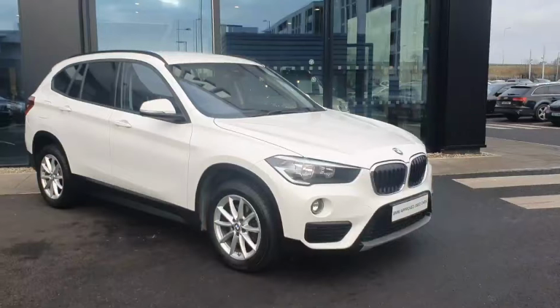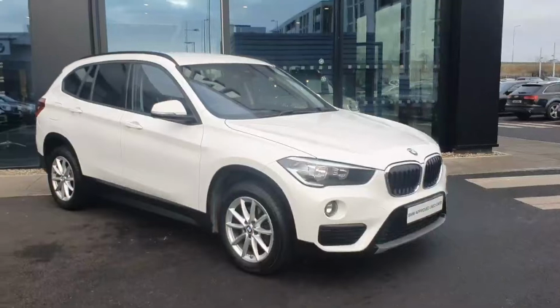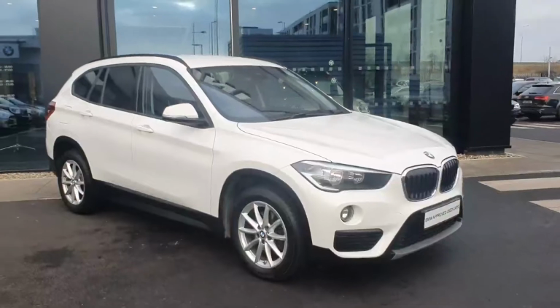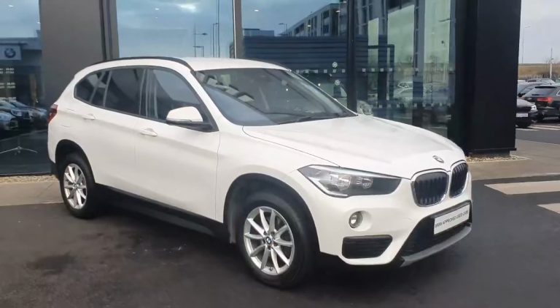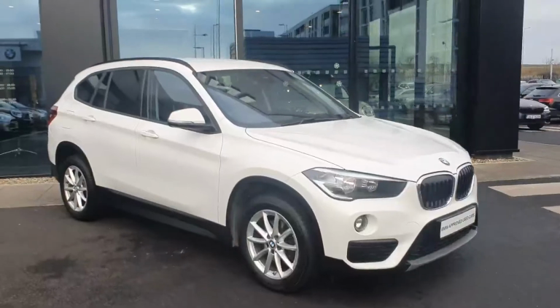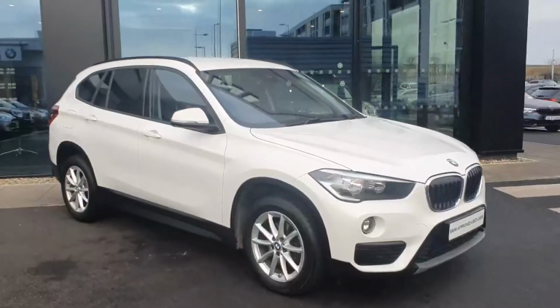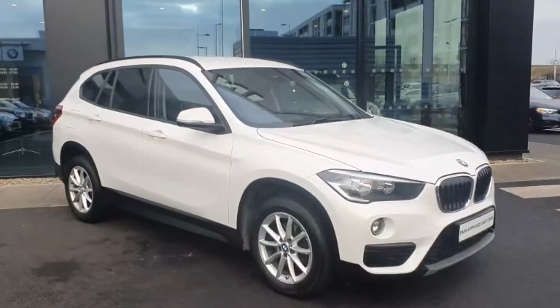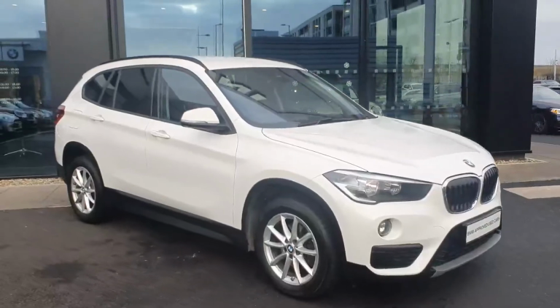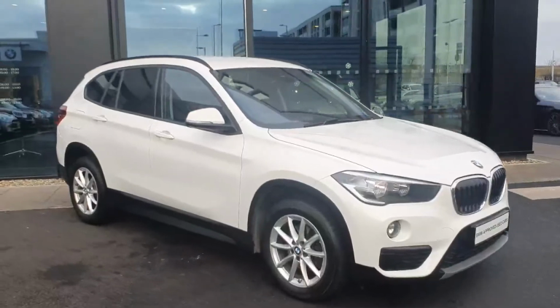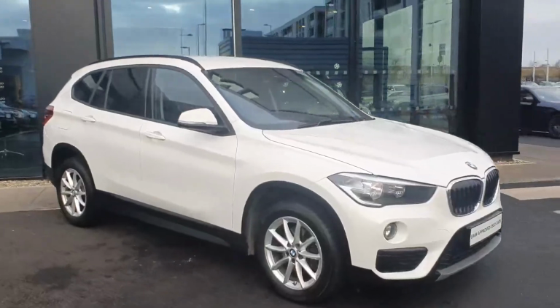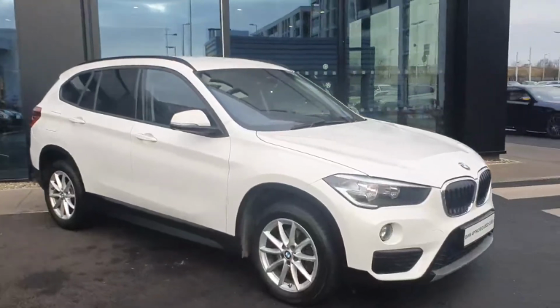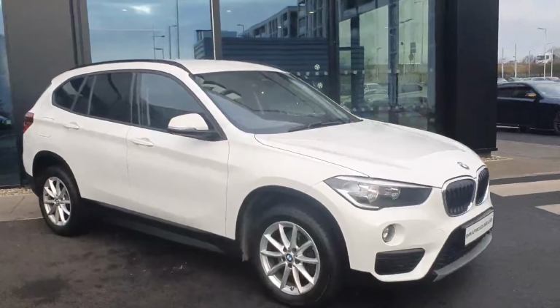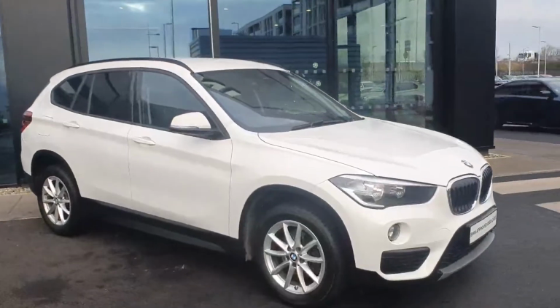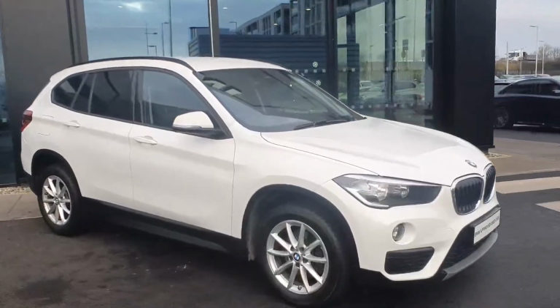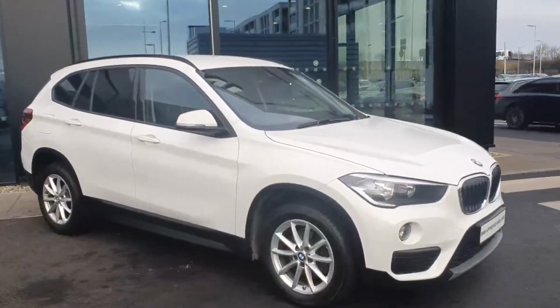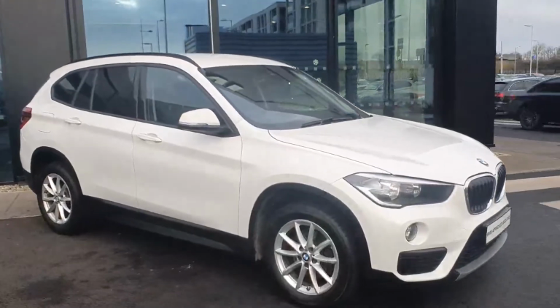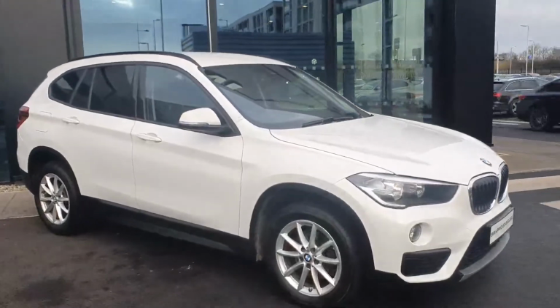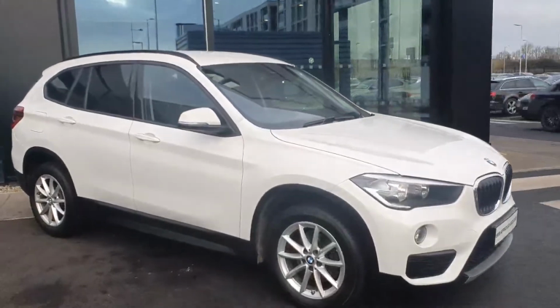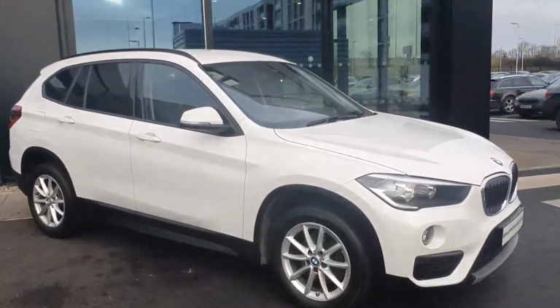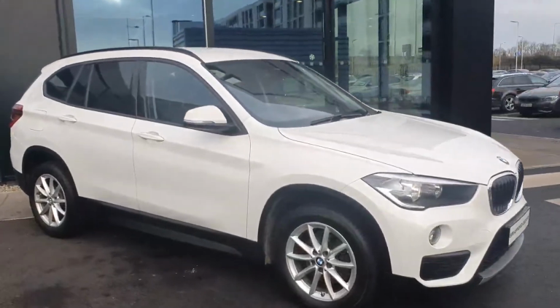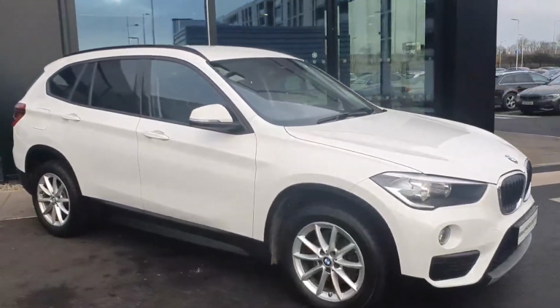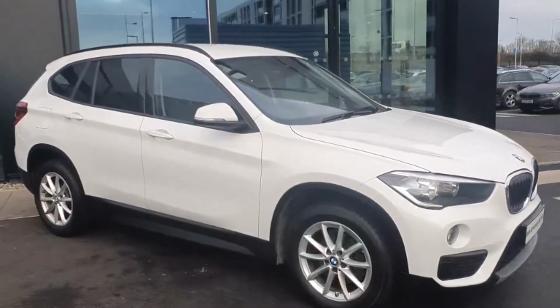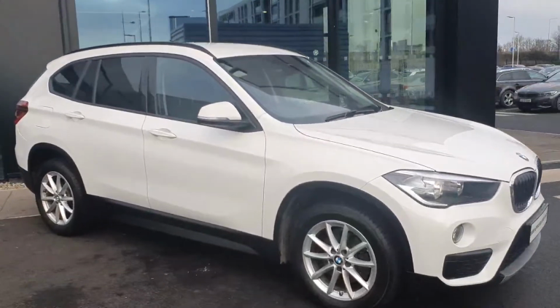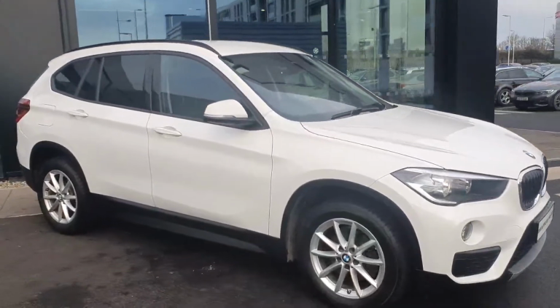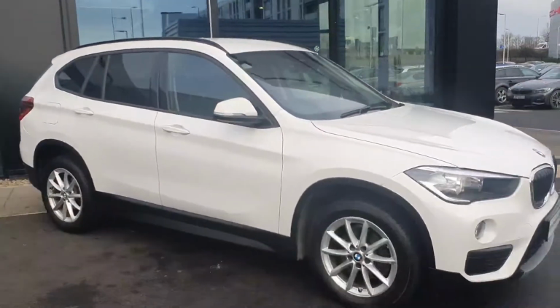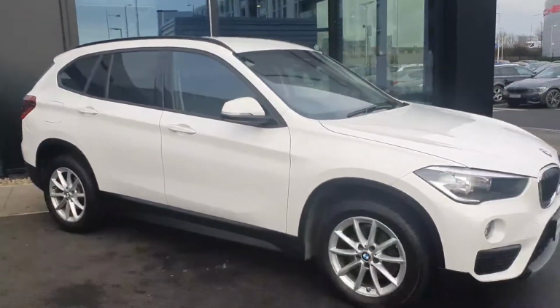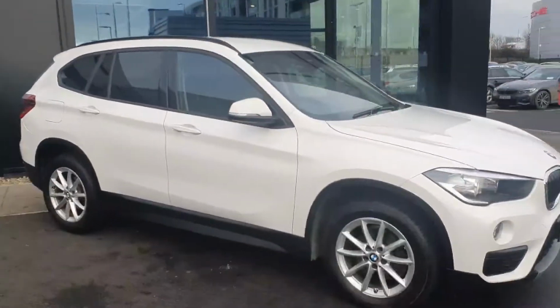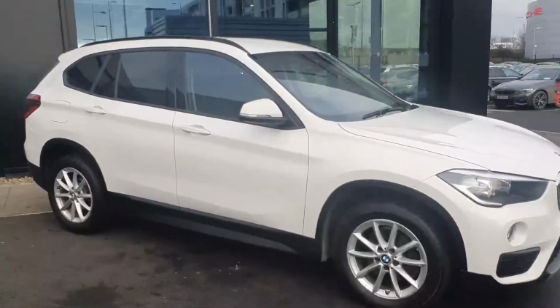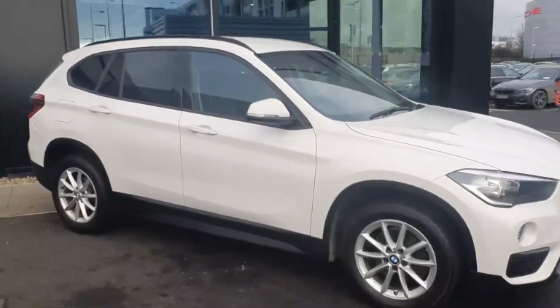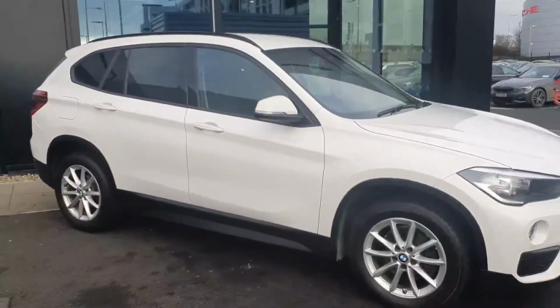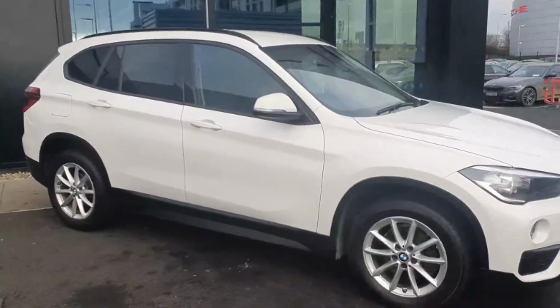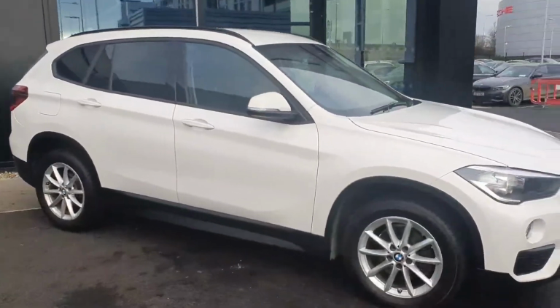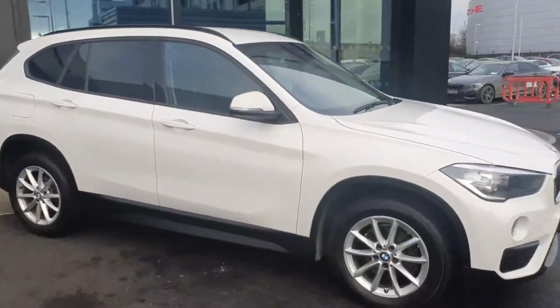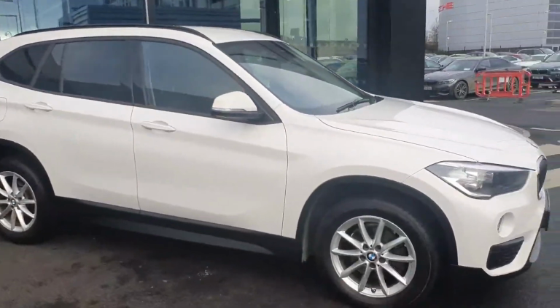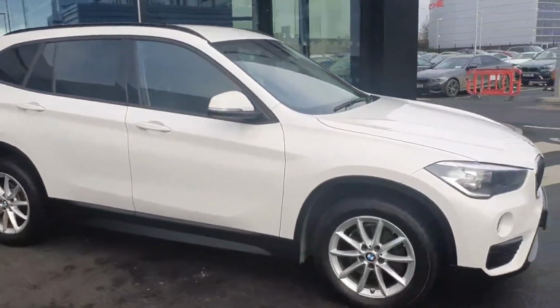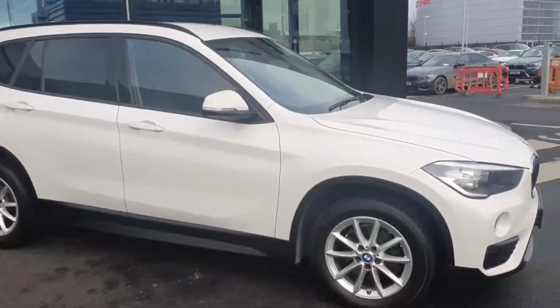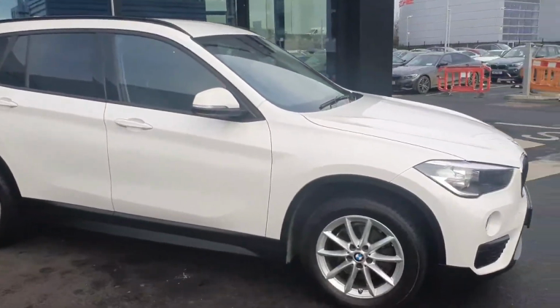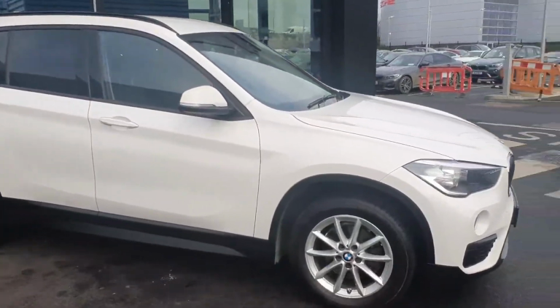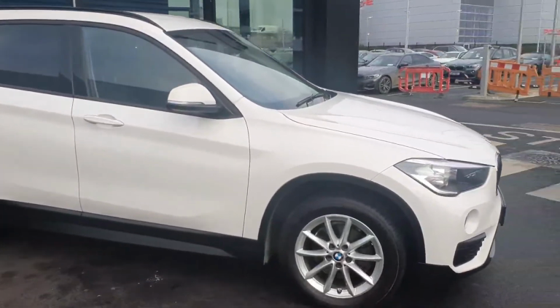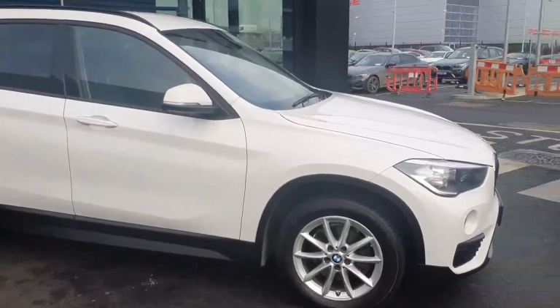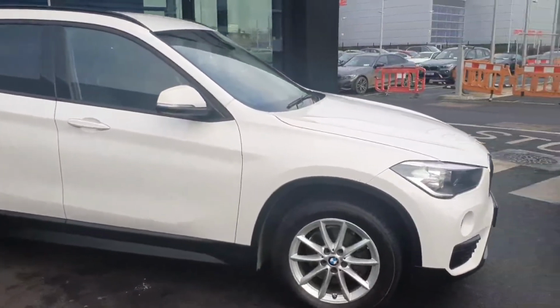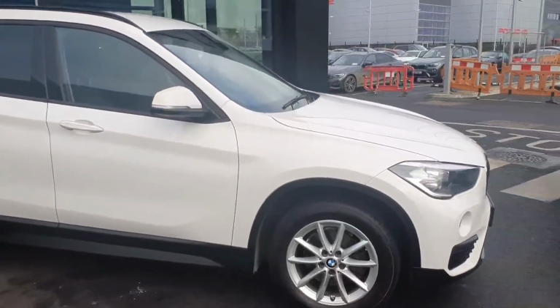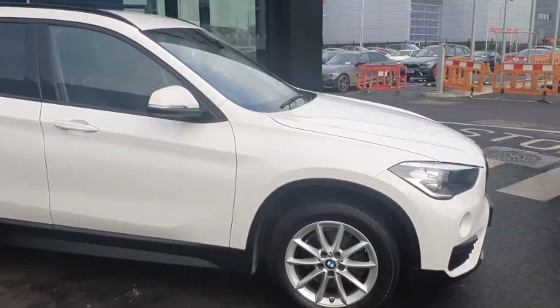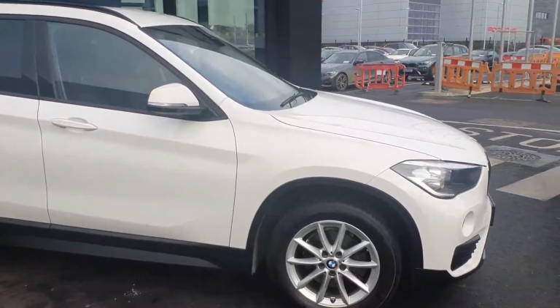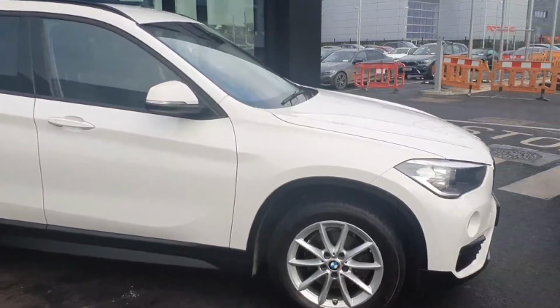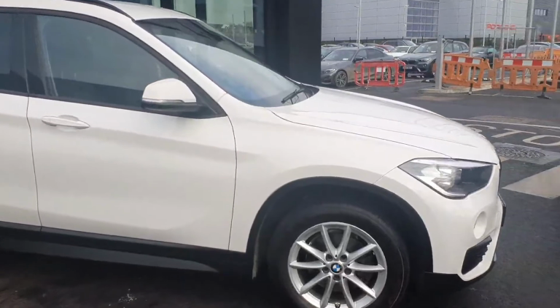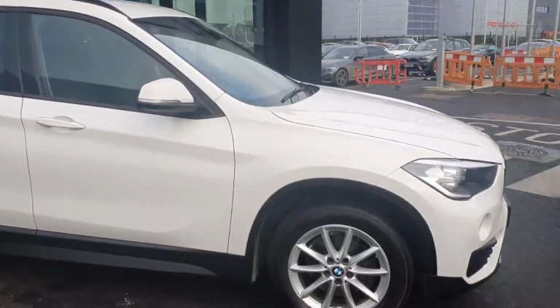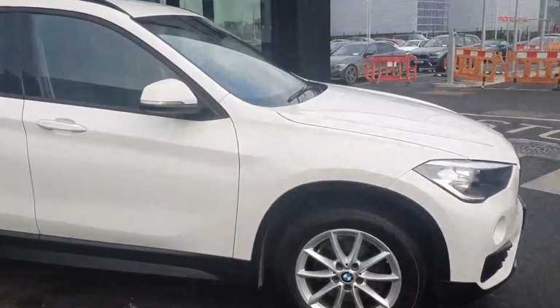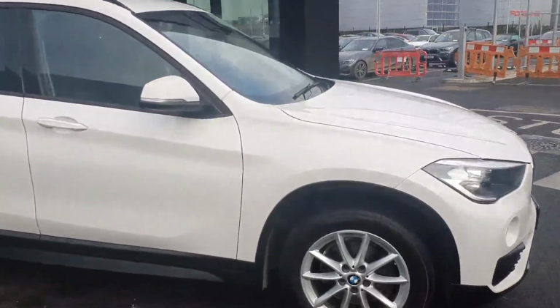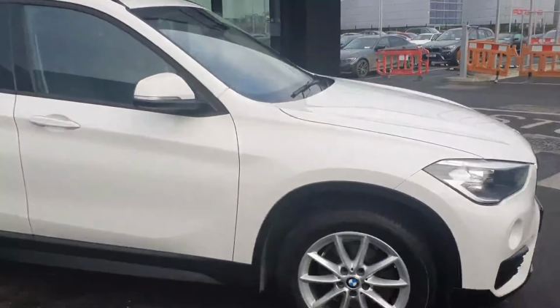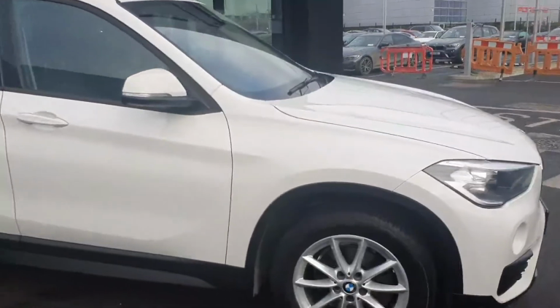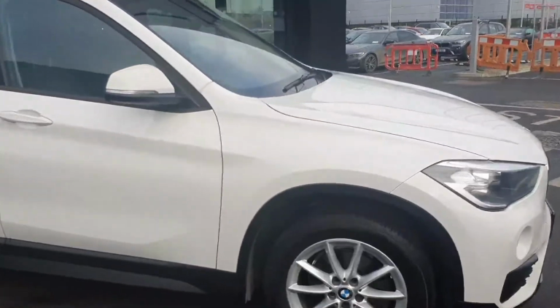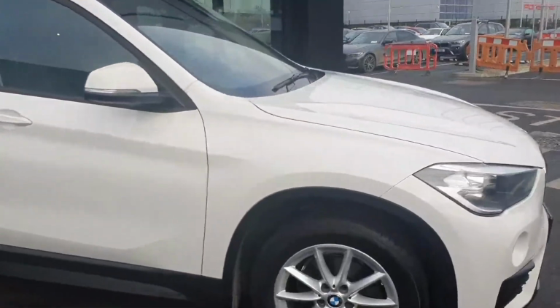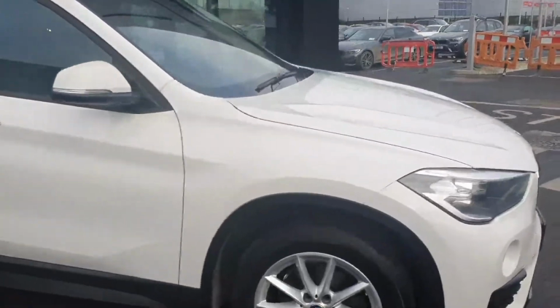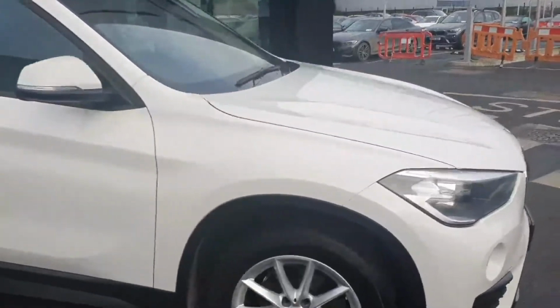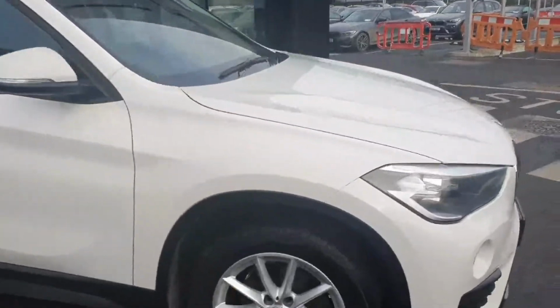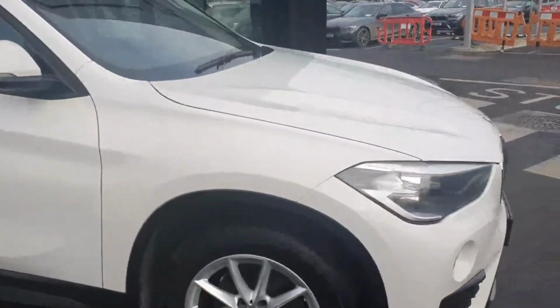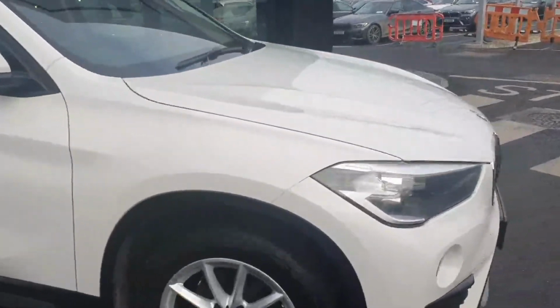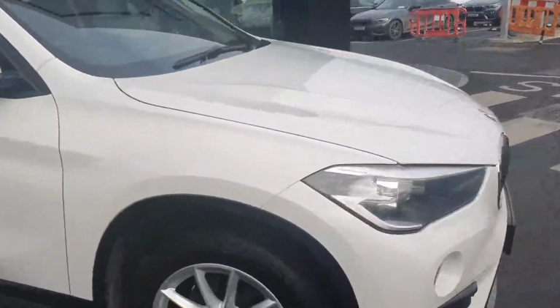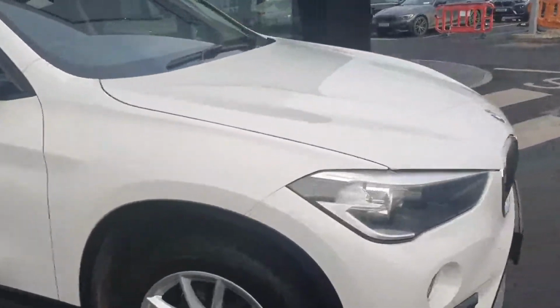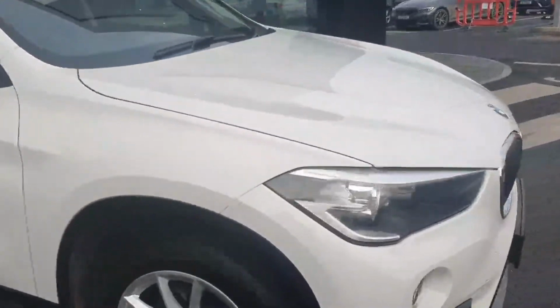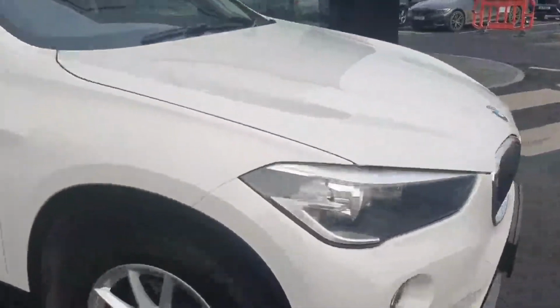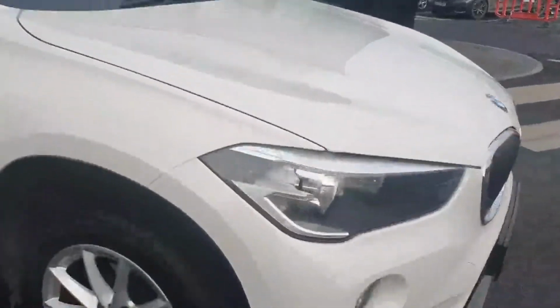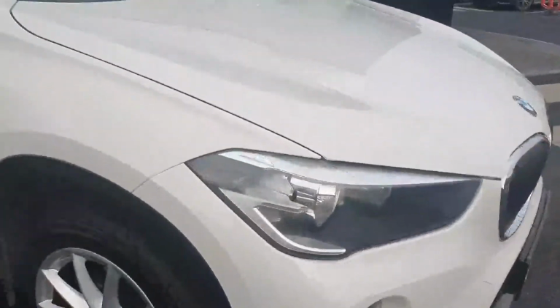Hey guys, Maggie here from Joe Duffy BMW Charlestown, and here we have a BMW X1 S-Drive. It's a very nice car and it's finished in alpine white.